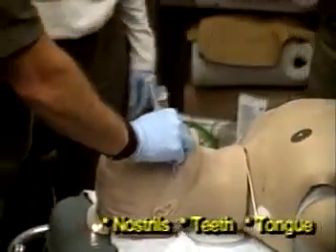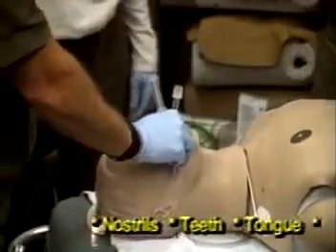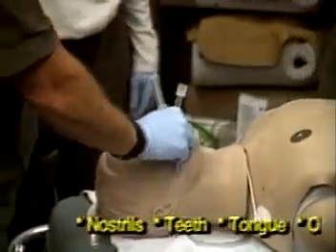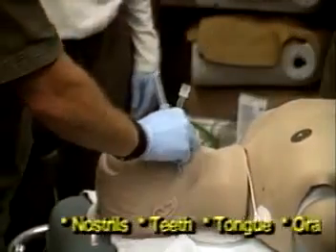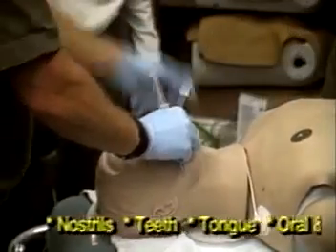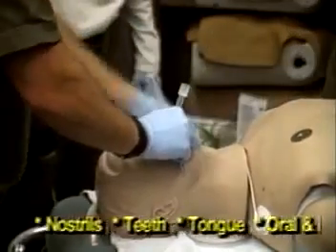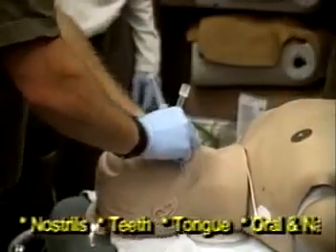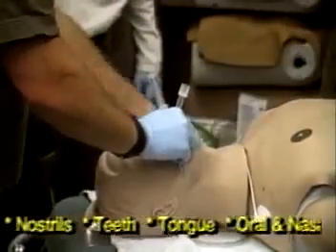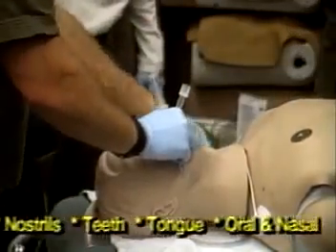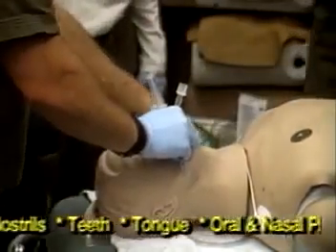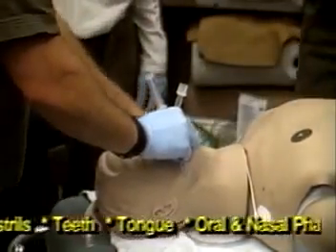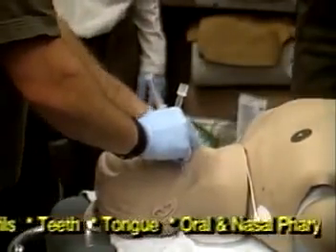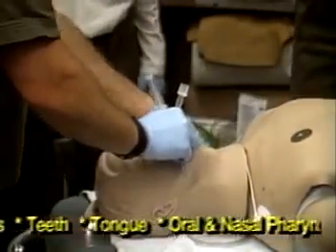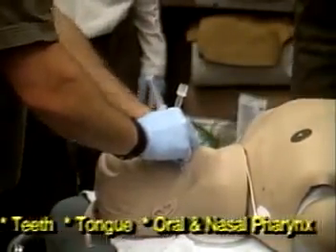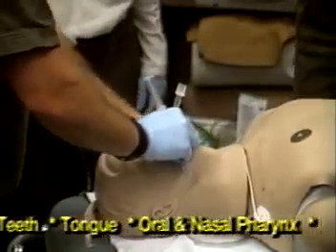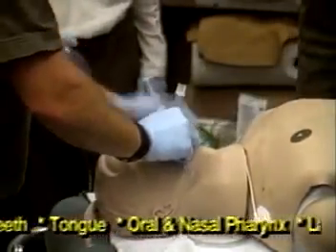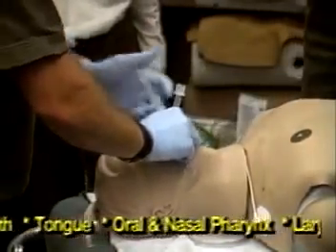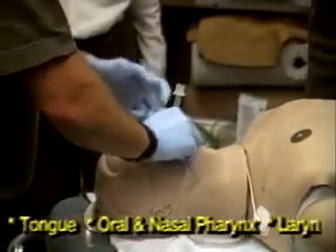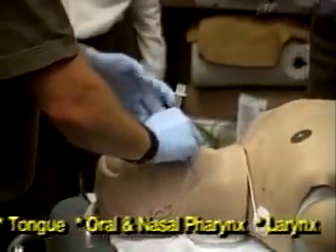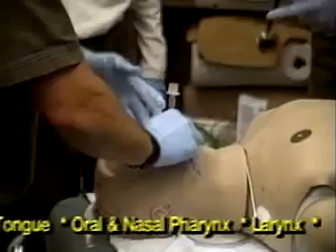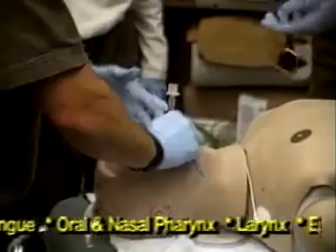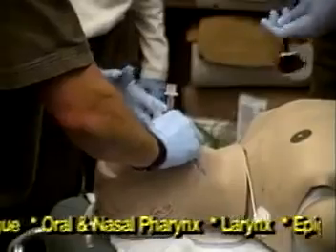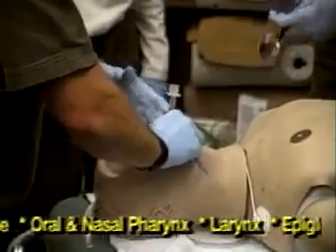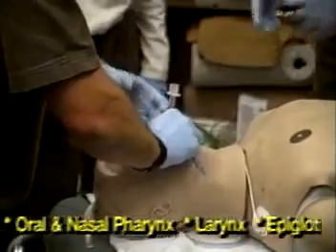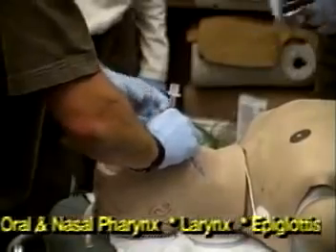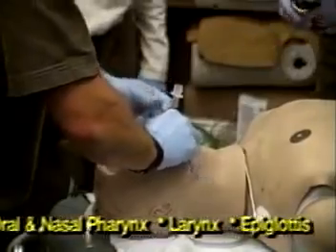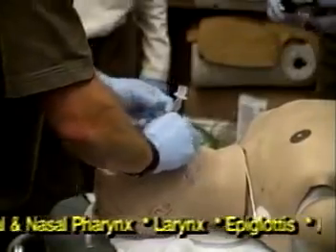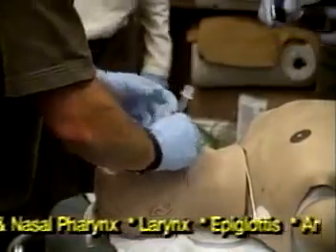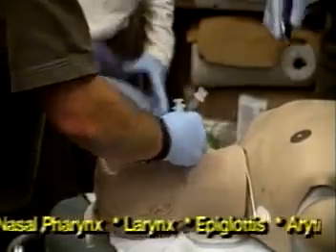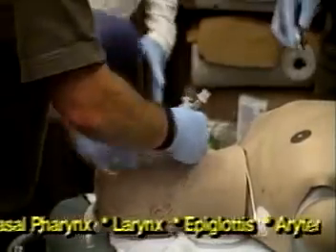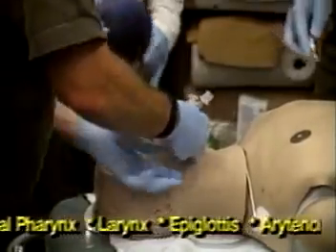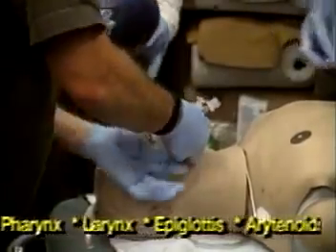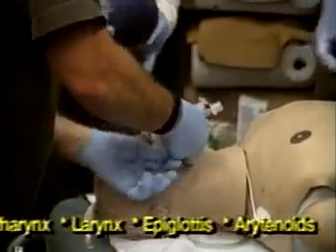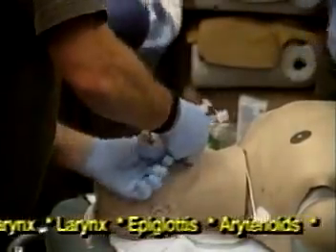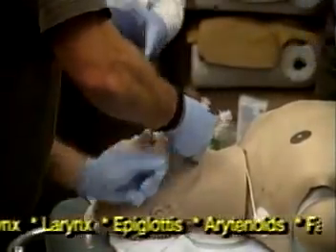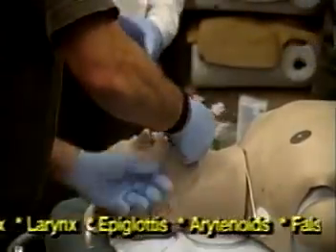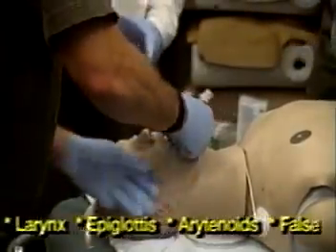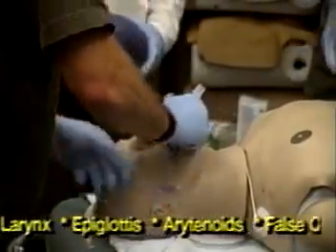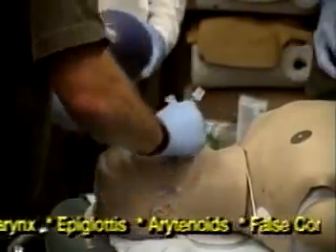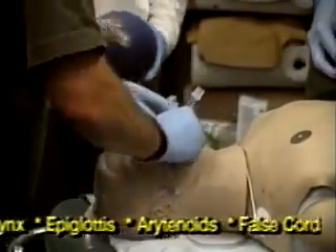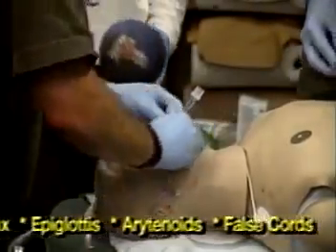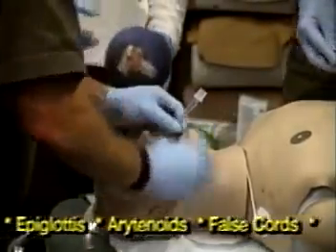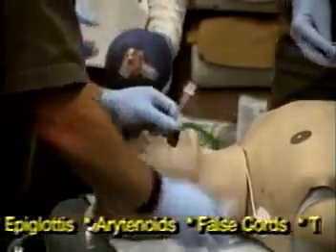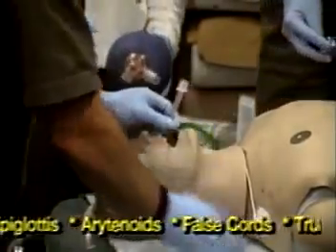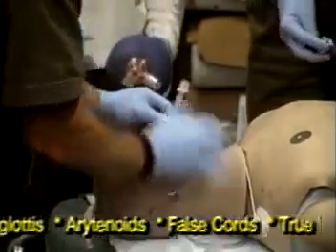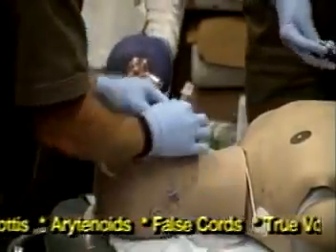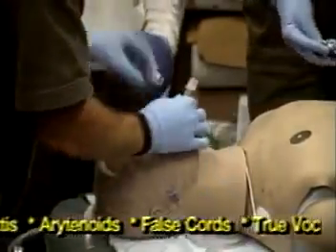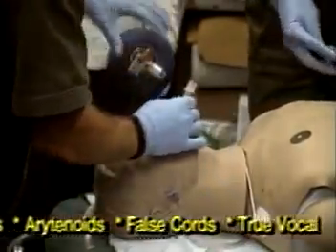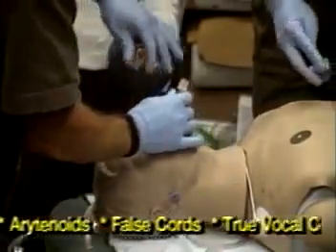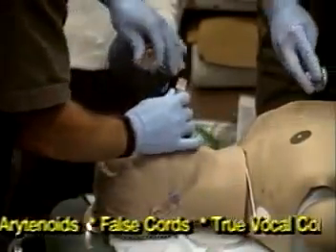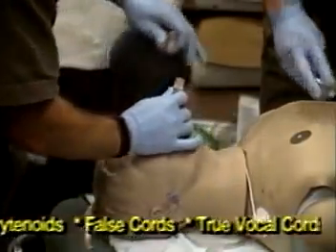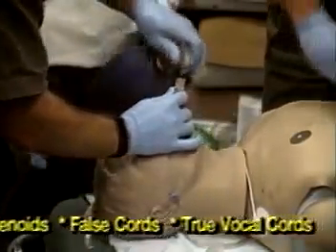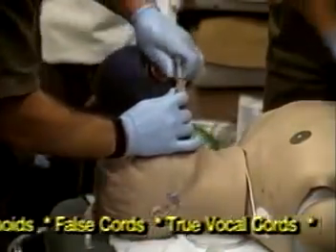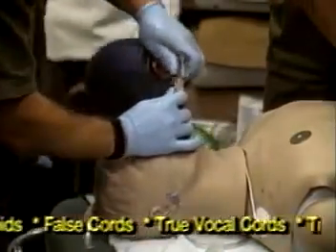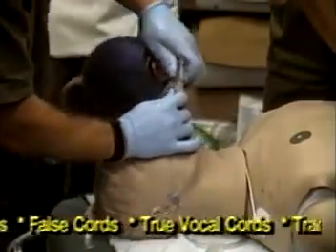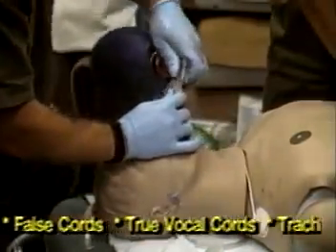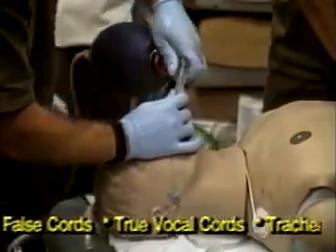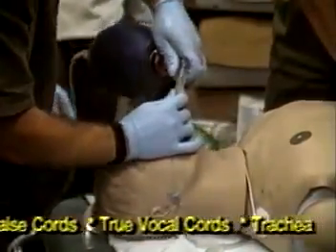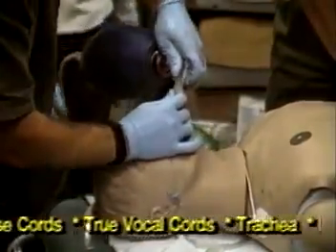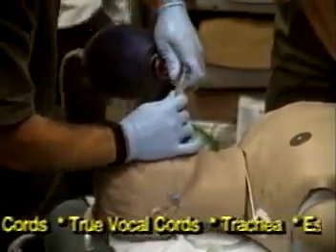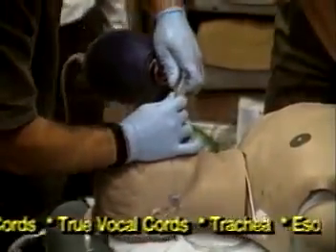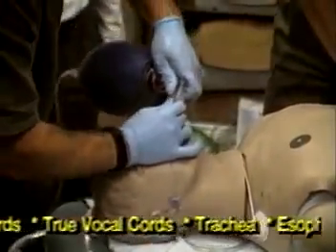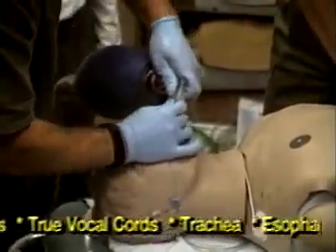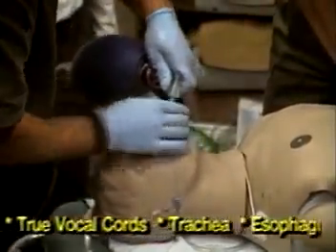tongue, vocal cords, and cricoid cartilage allow you to practice intubation, ventilation, and suctioning techniques.